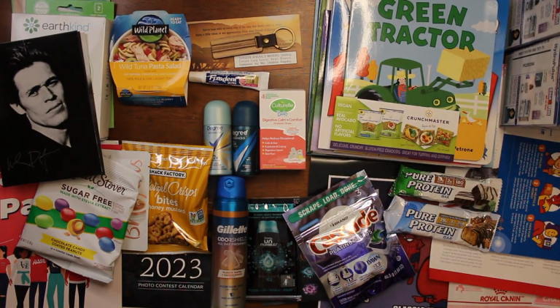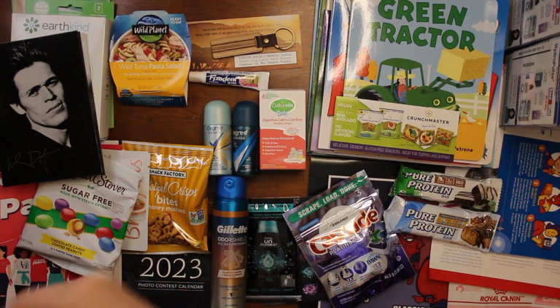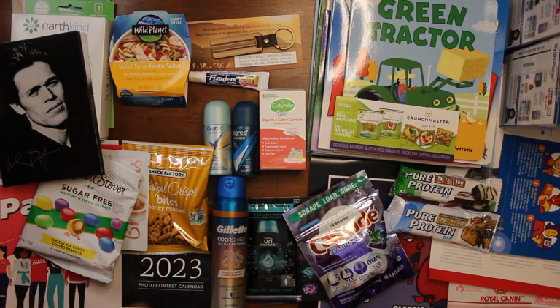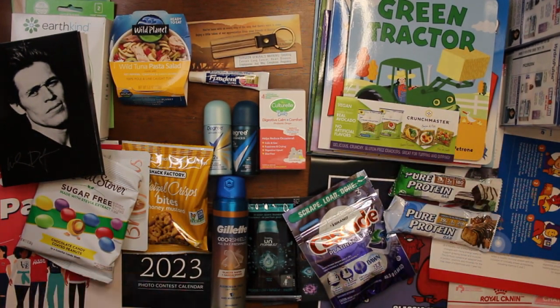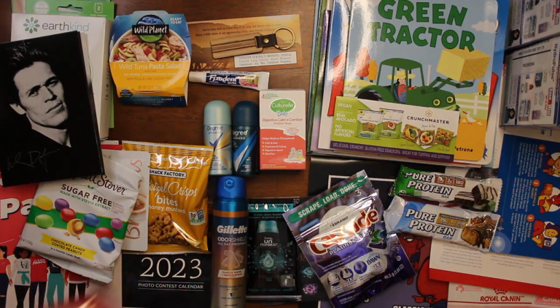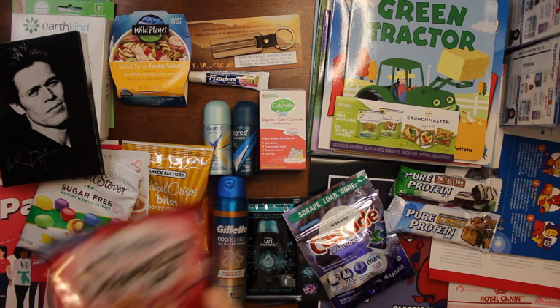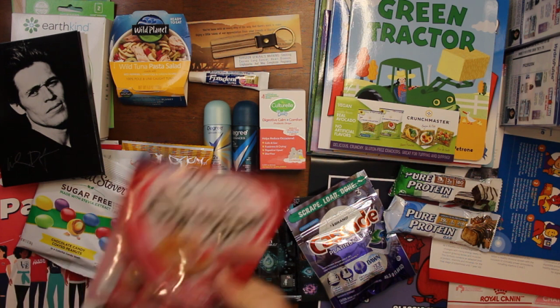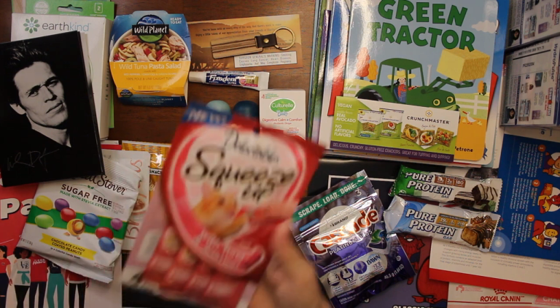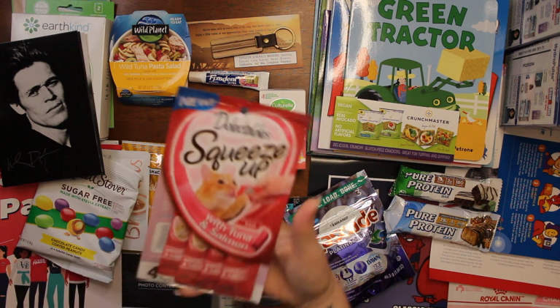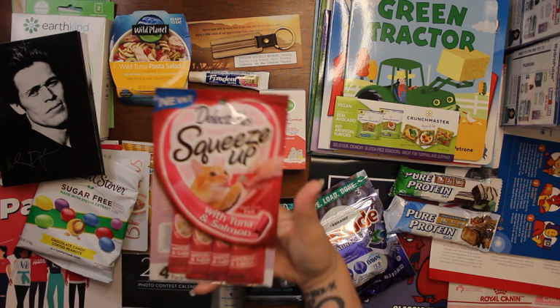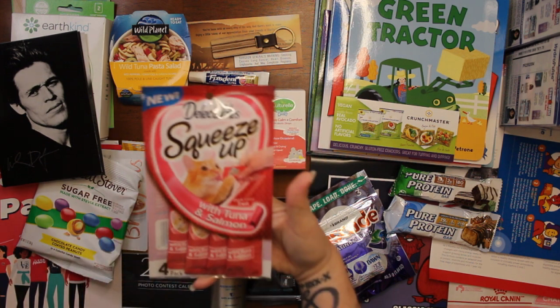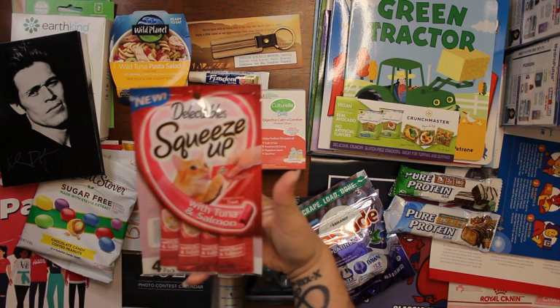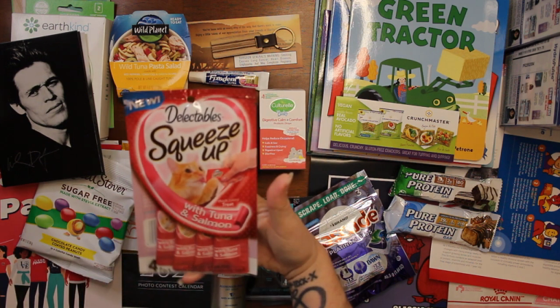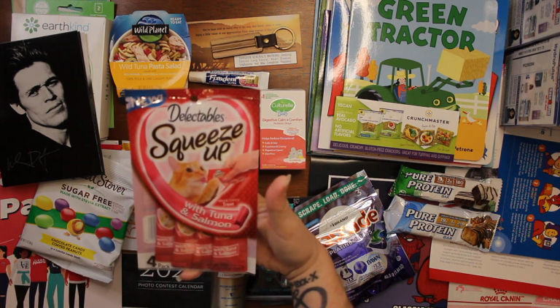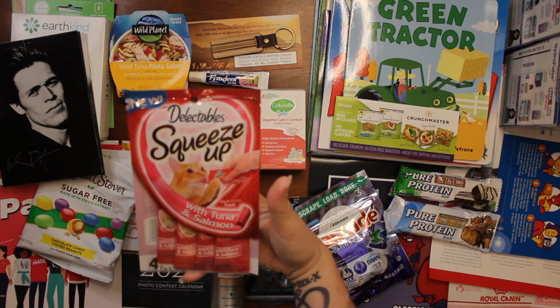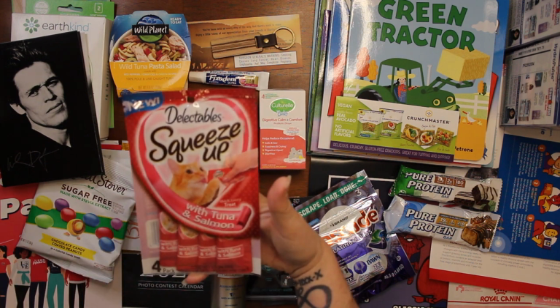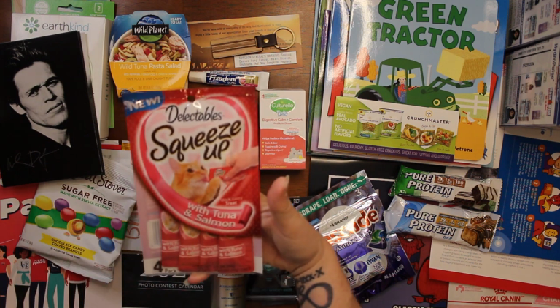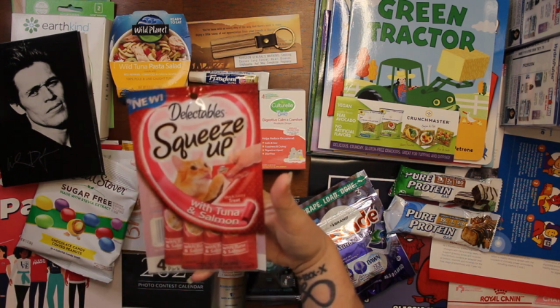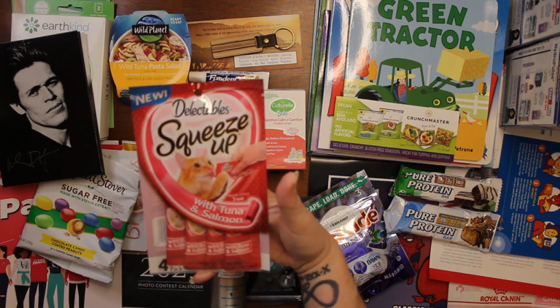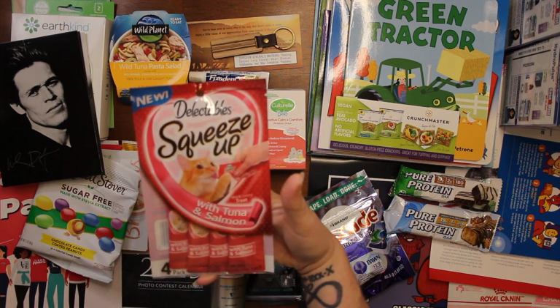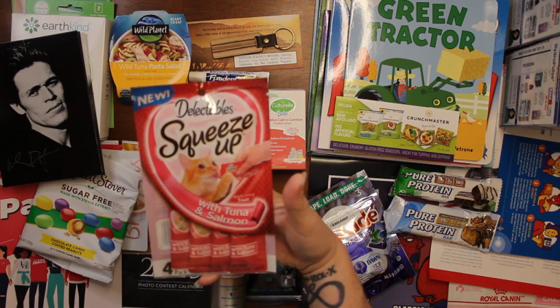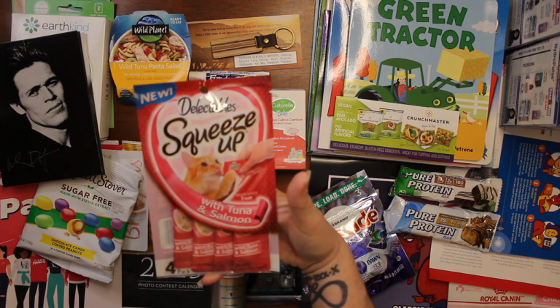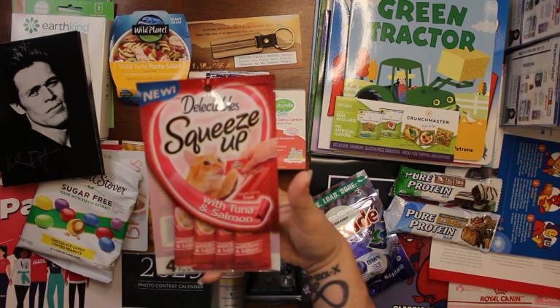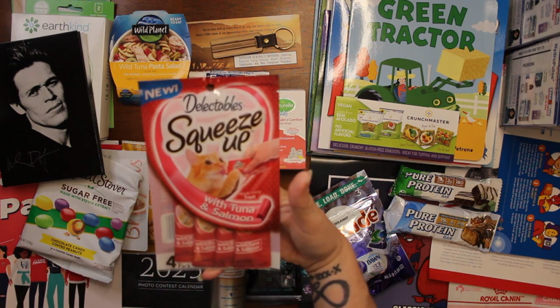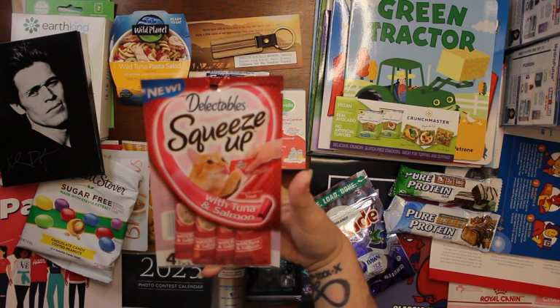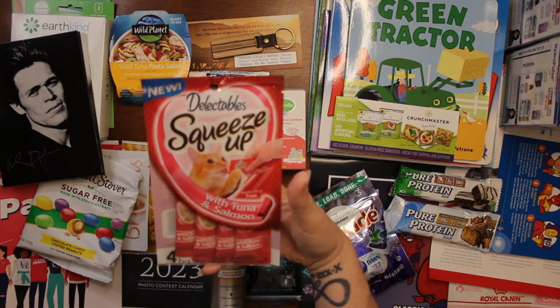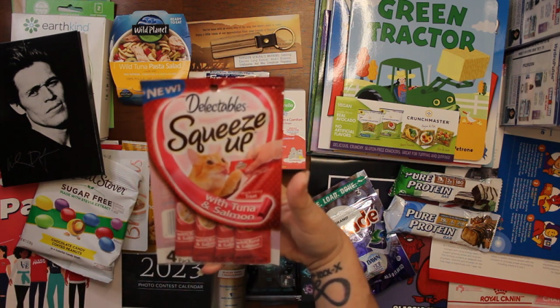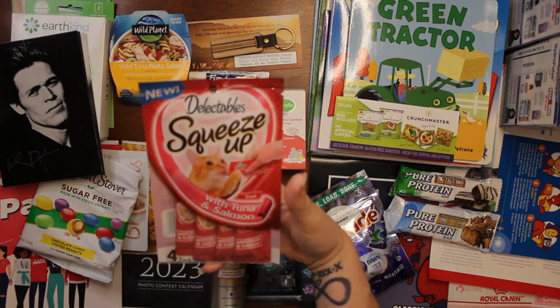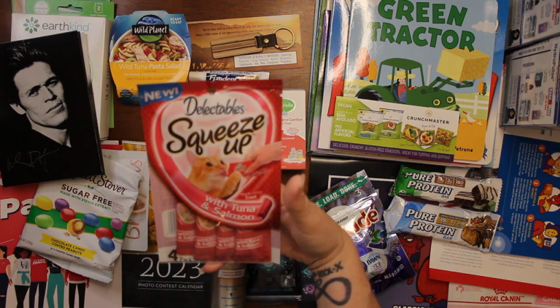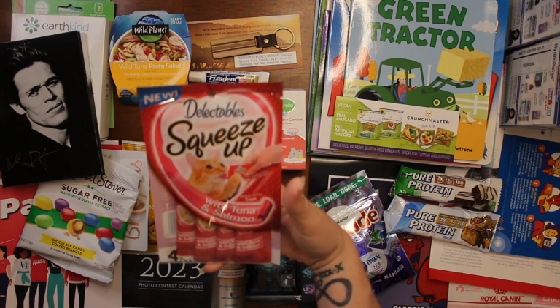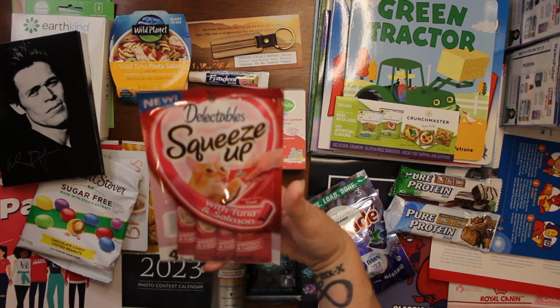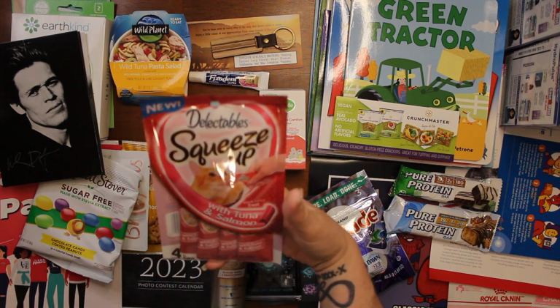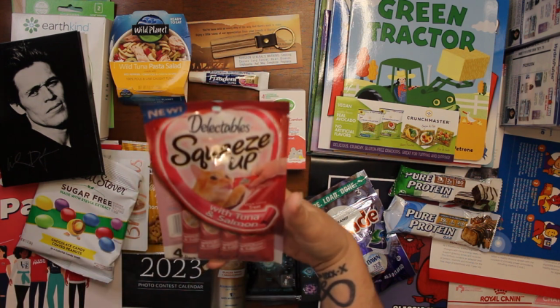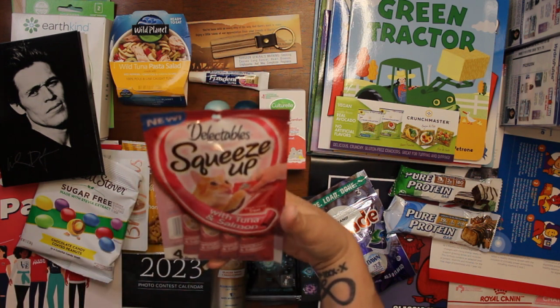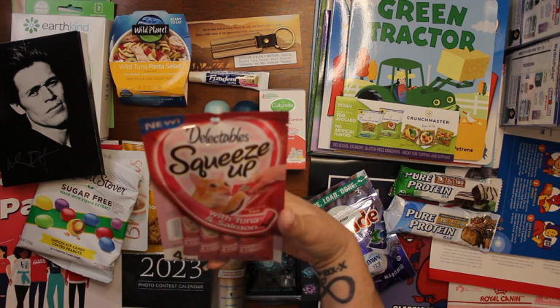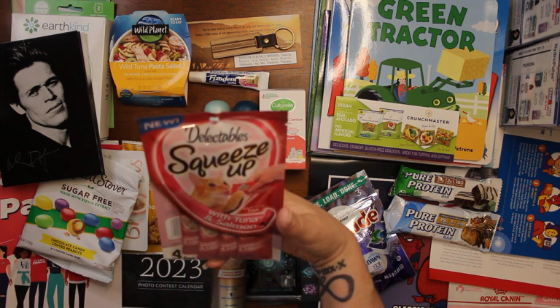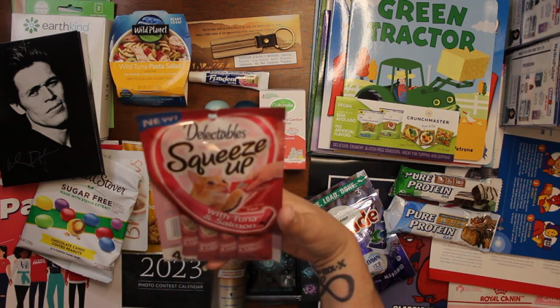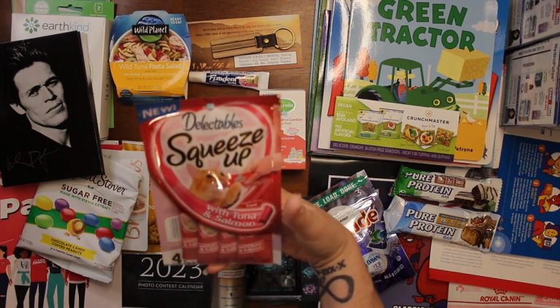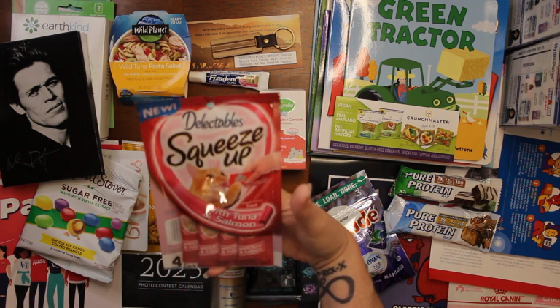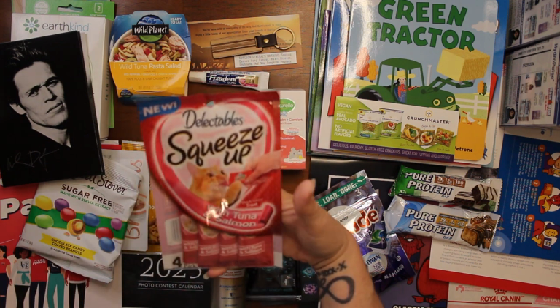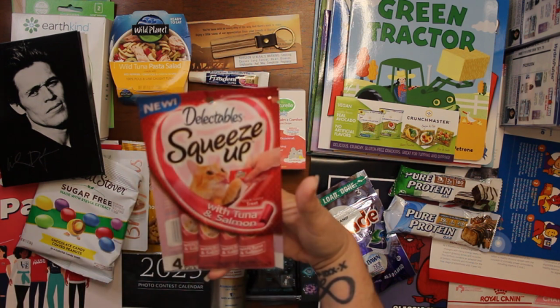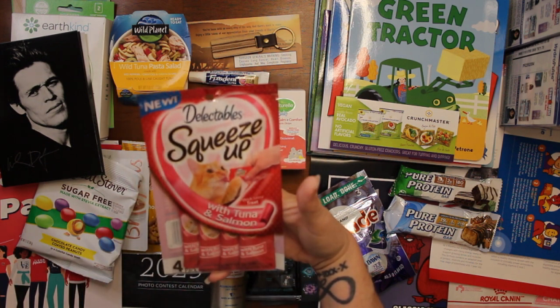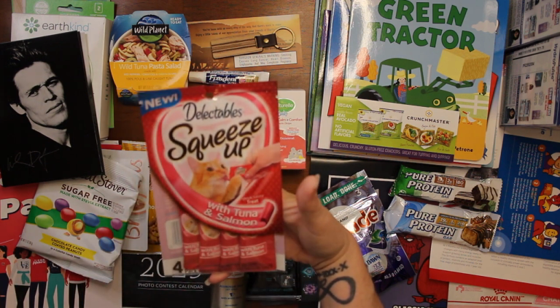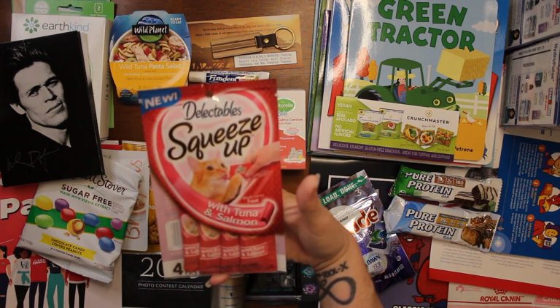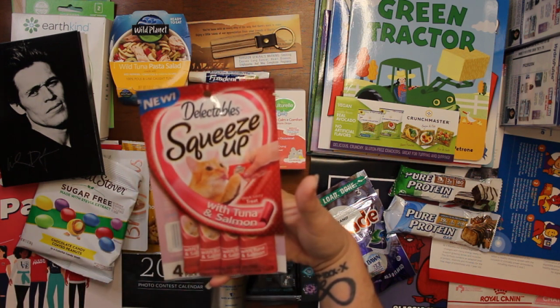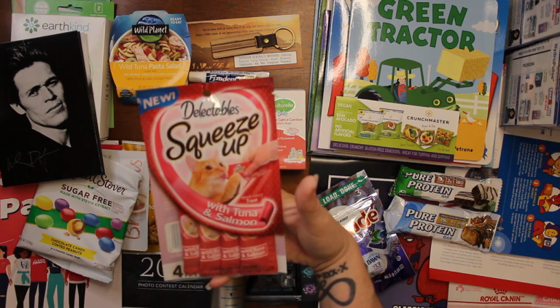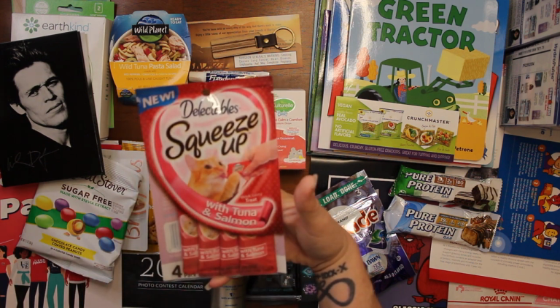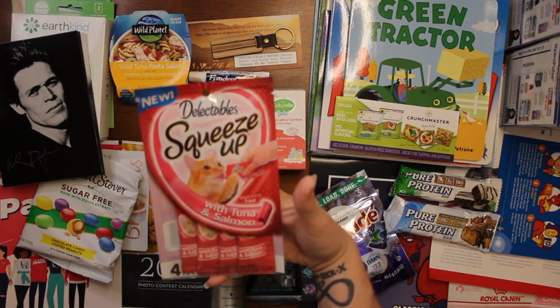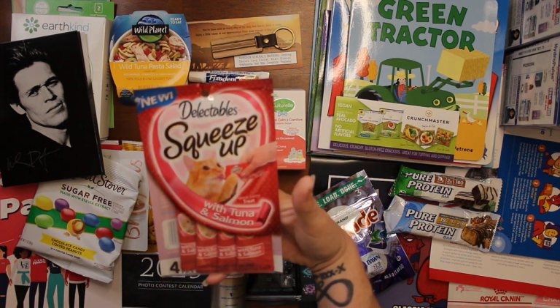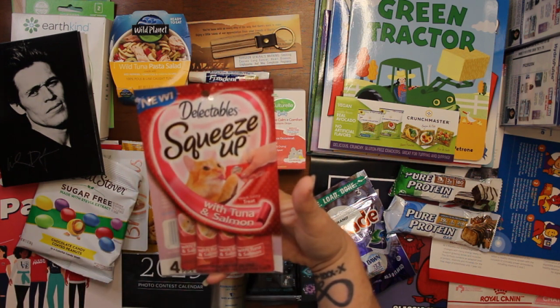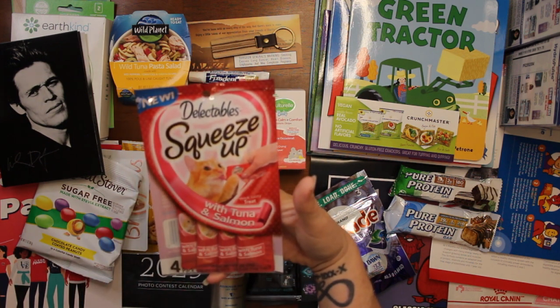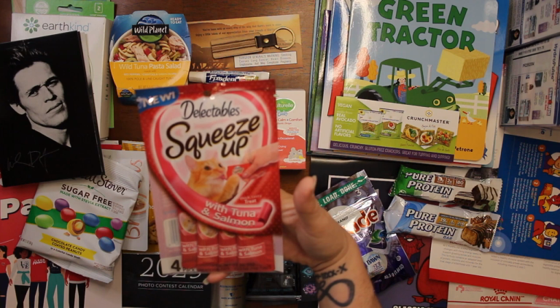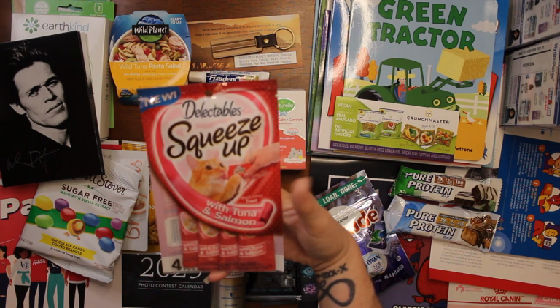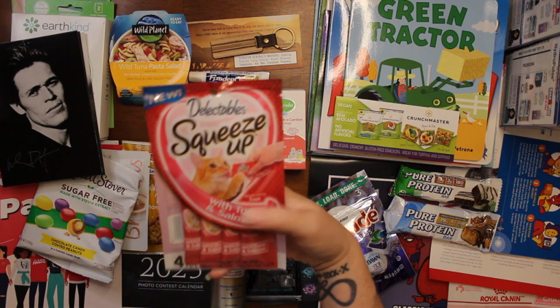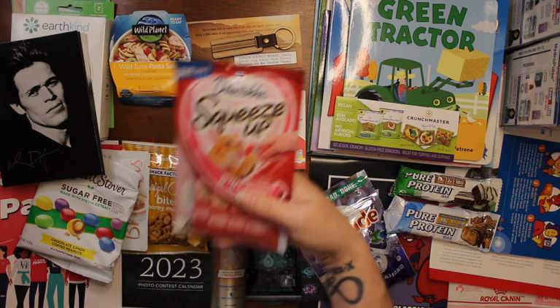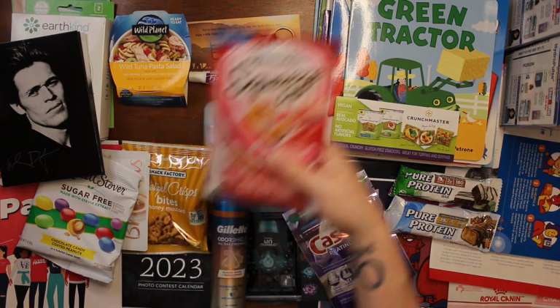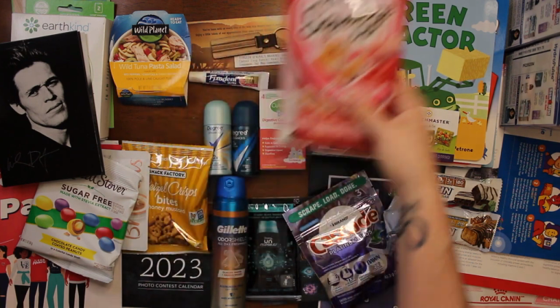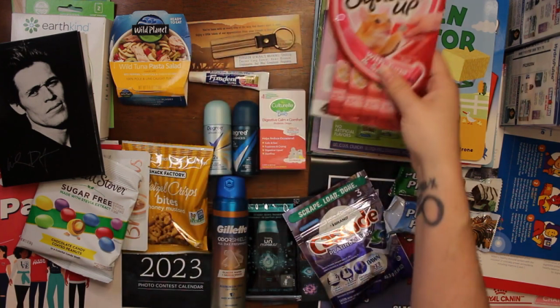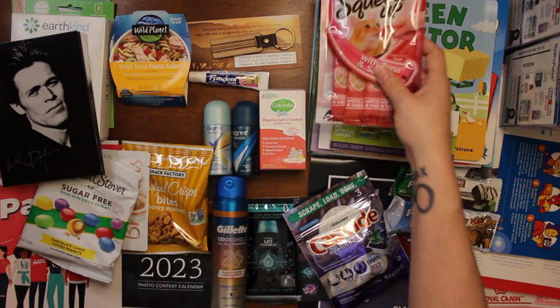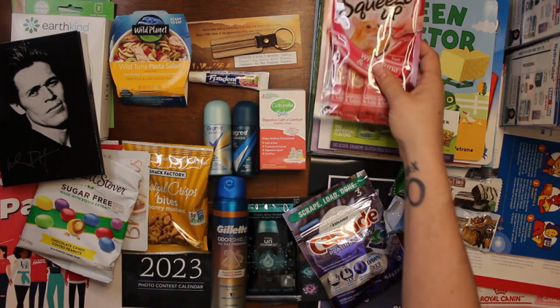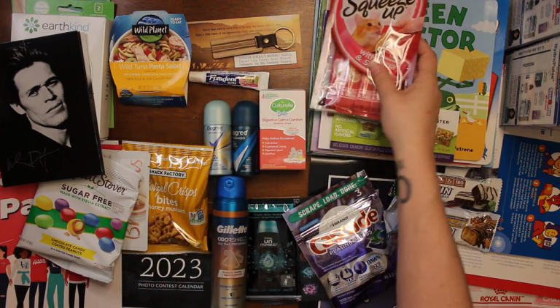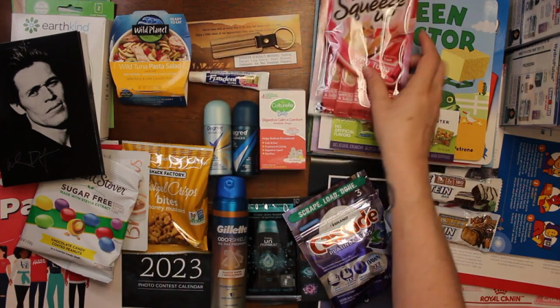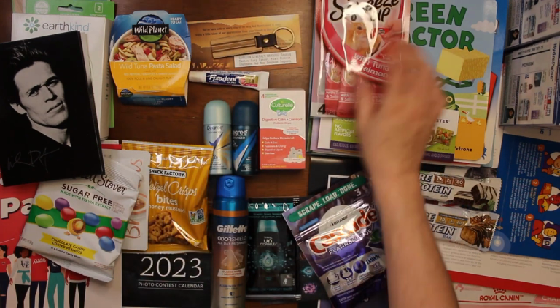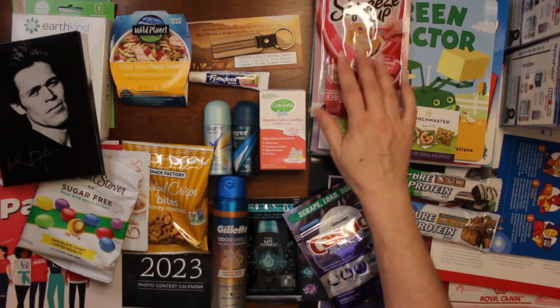Then we got these for Miss Kitty — they're Delectables Squeeze Up with tuna and salmon.